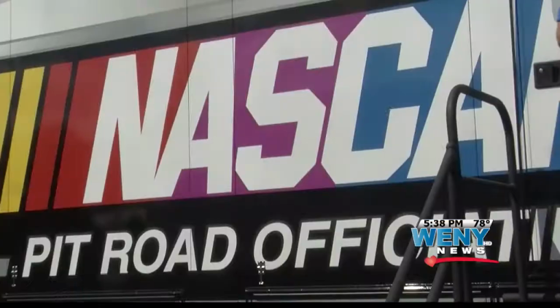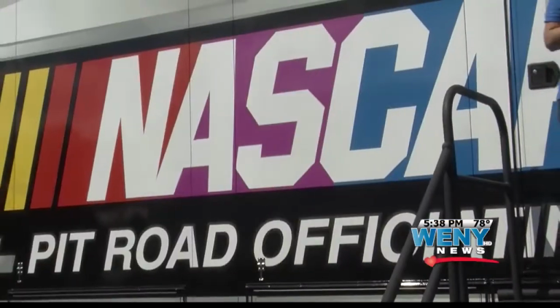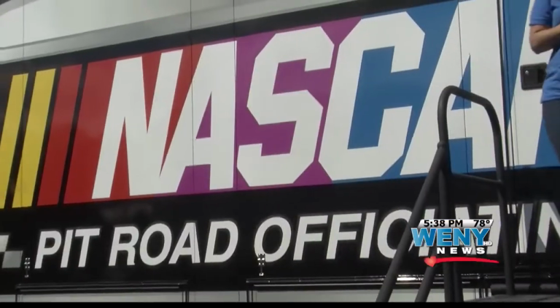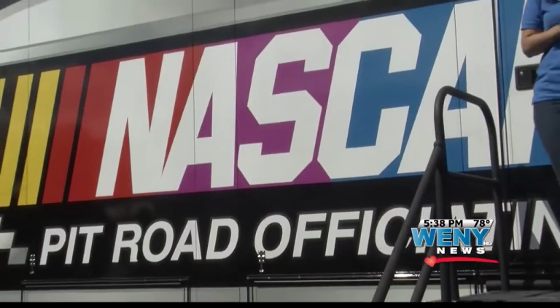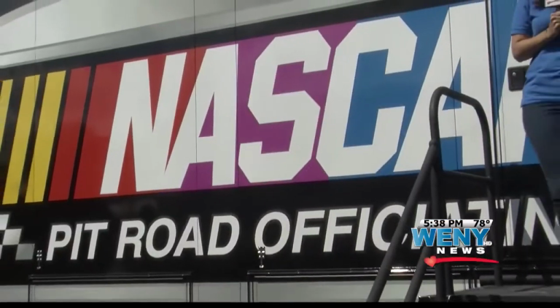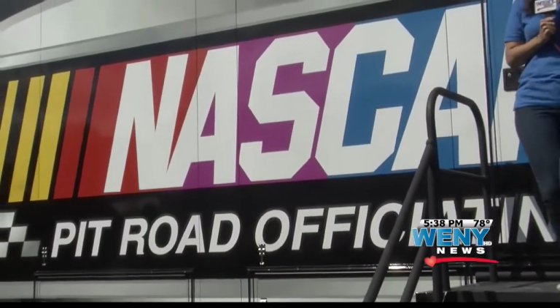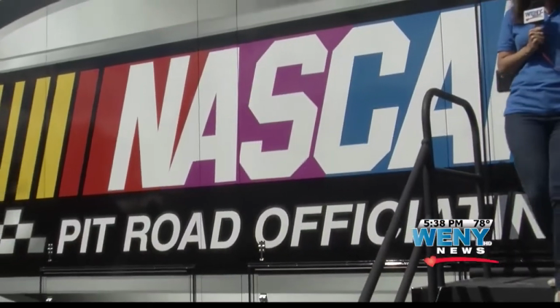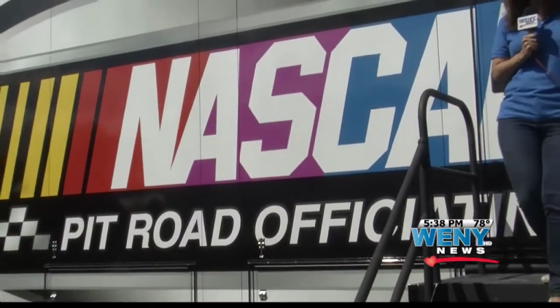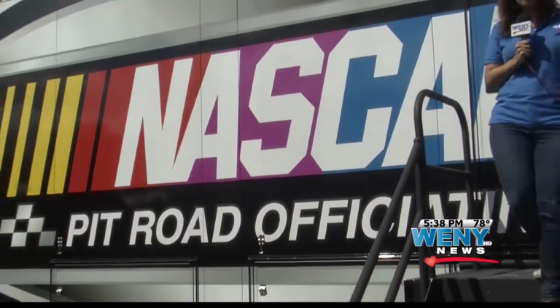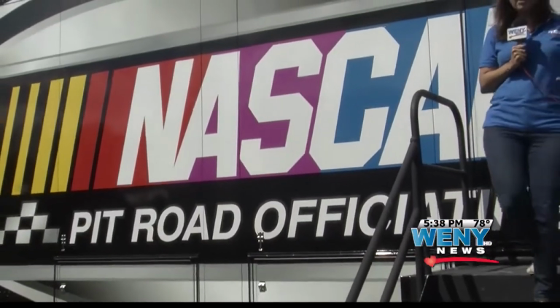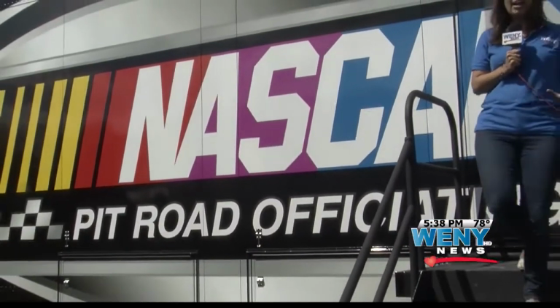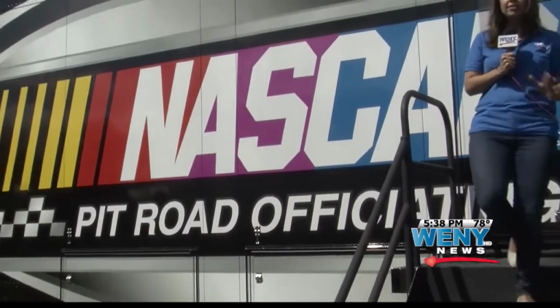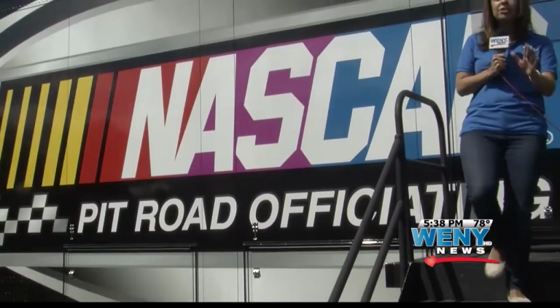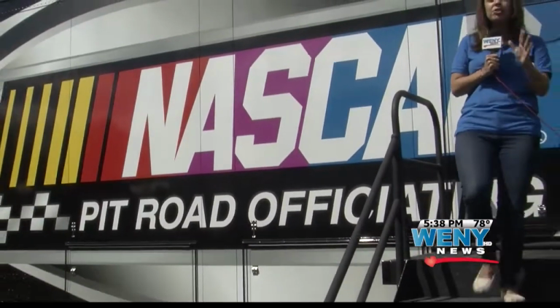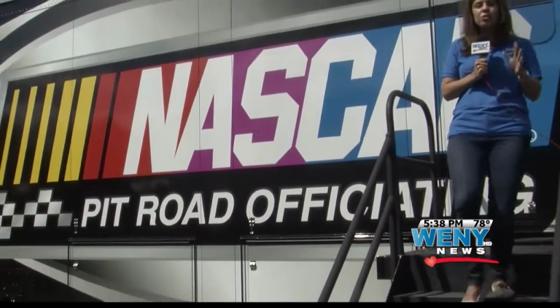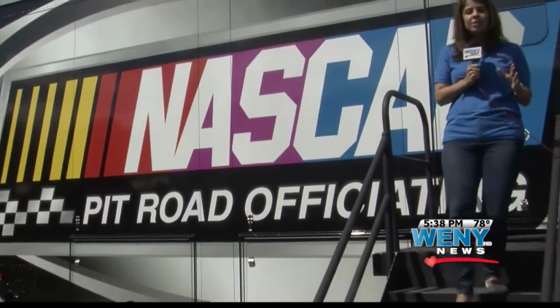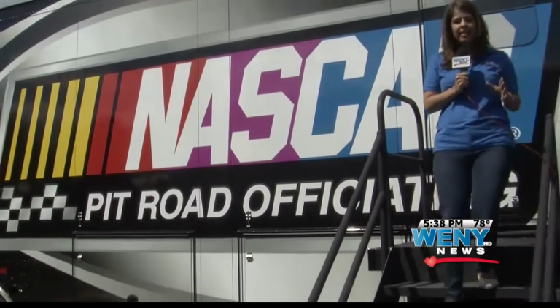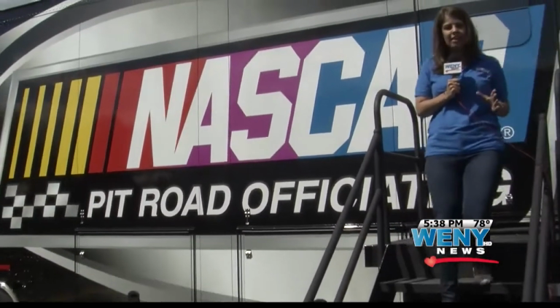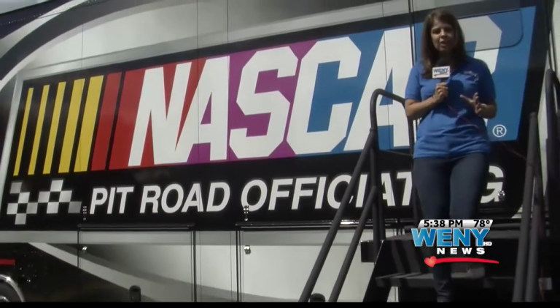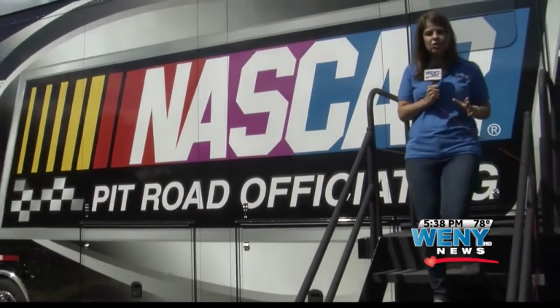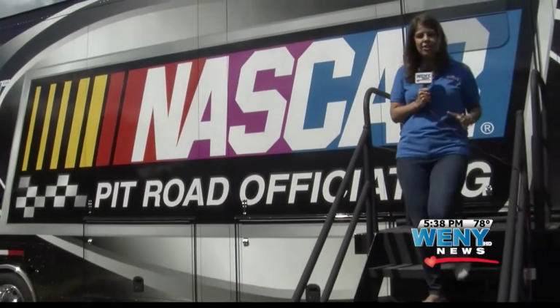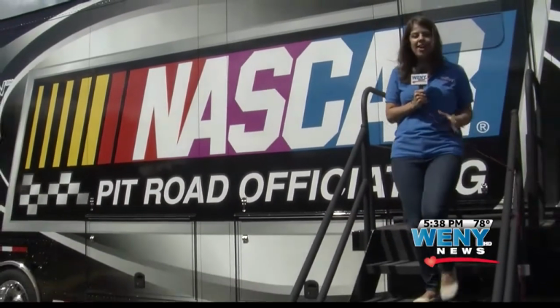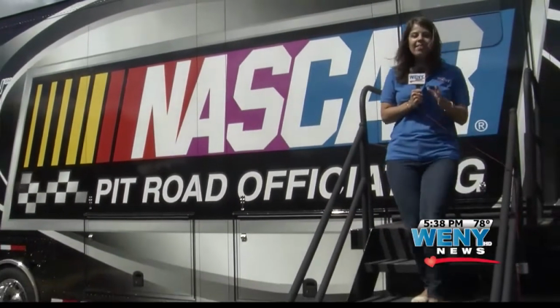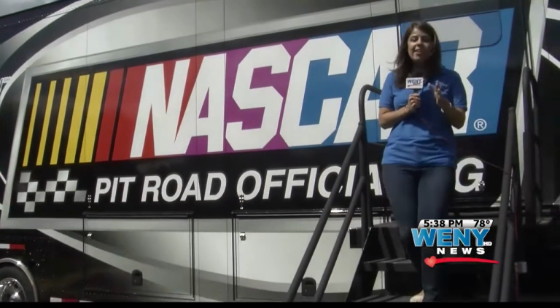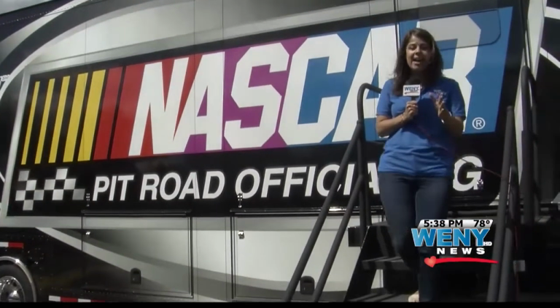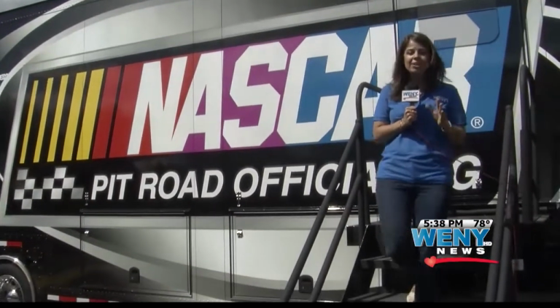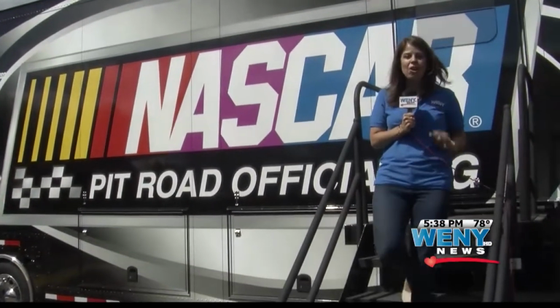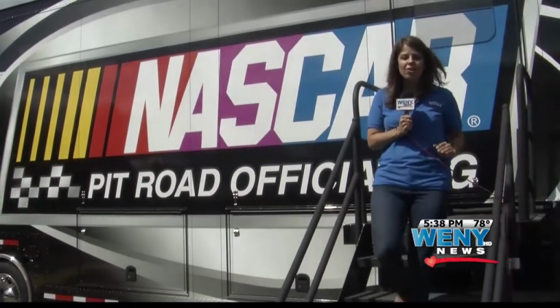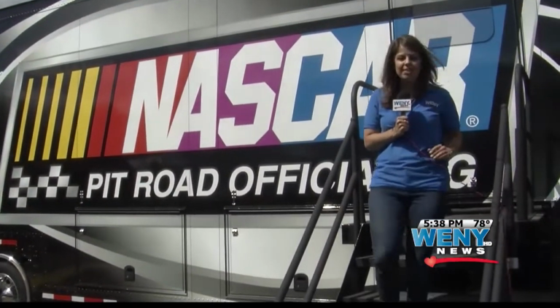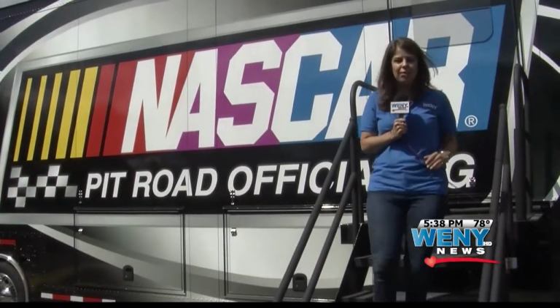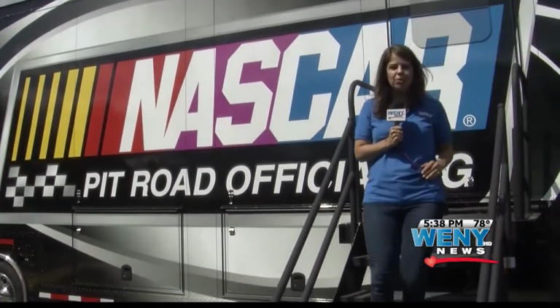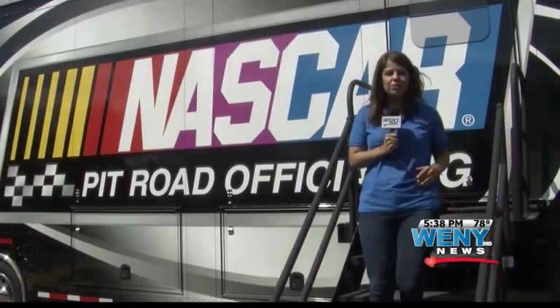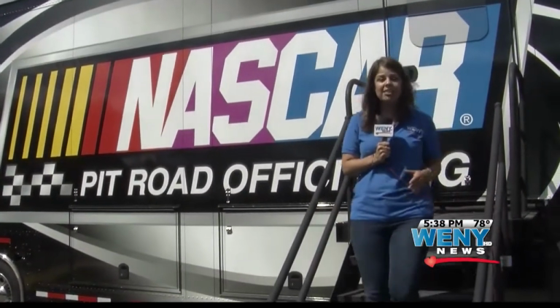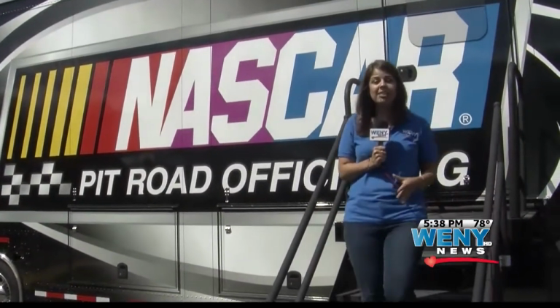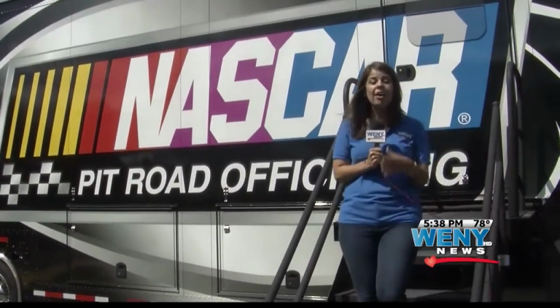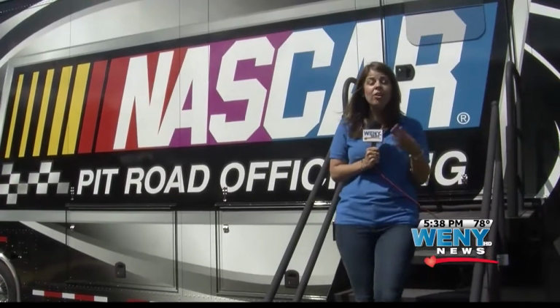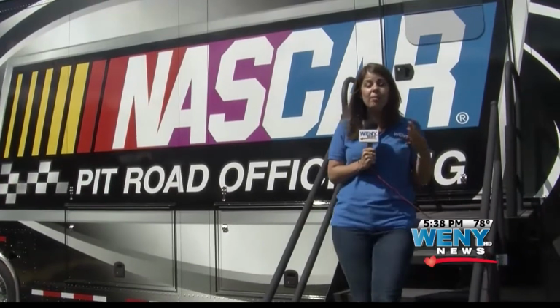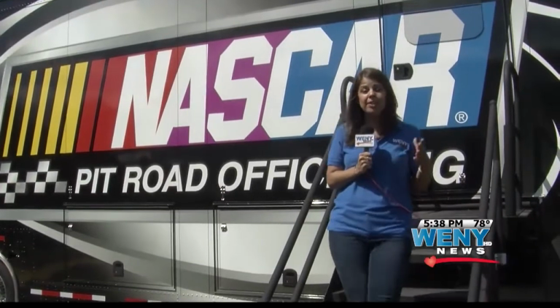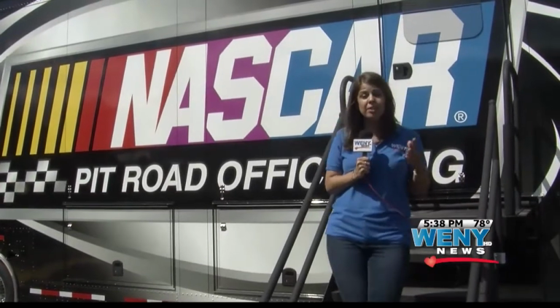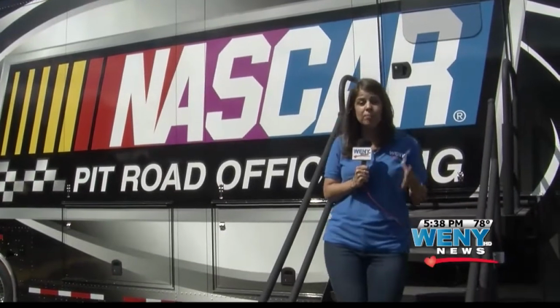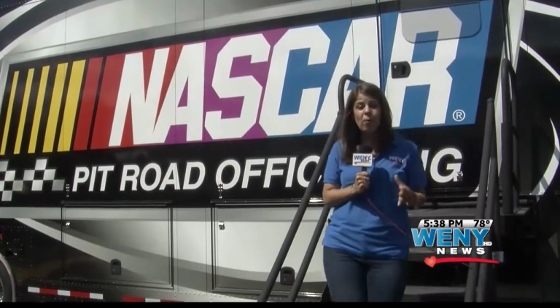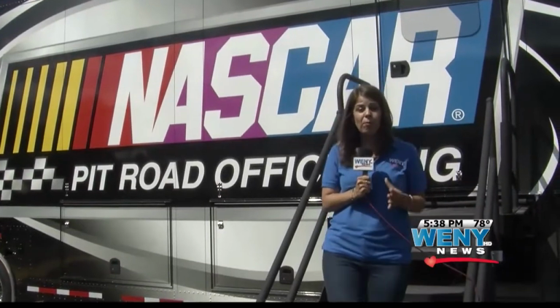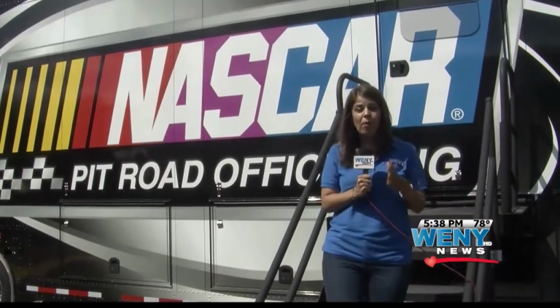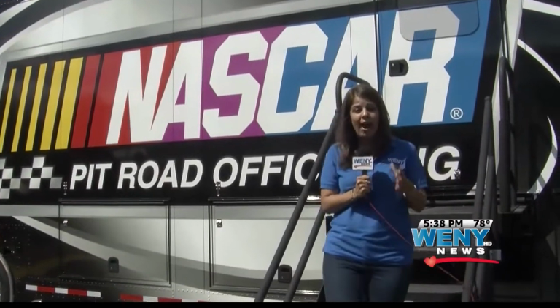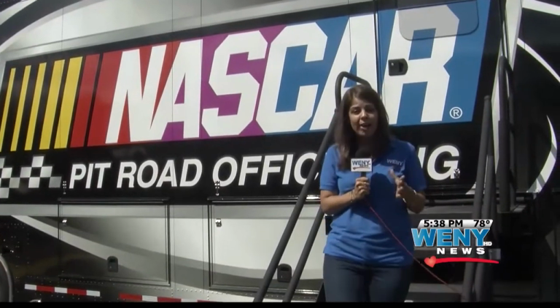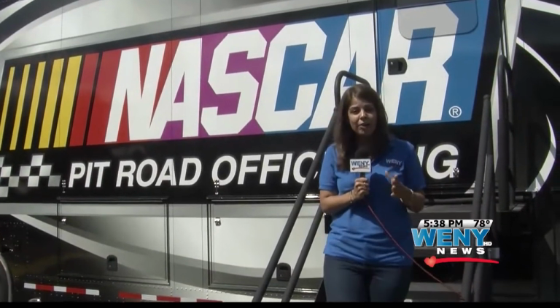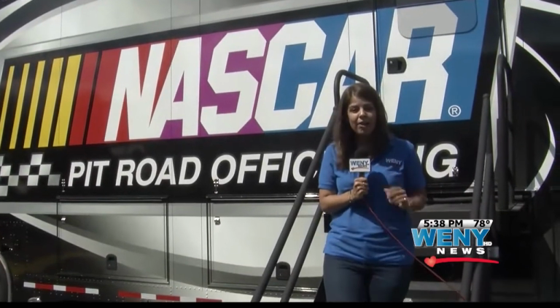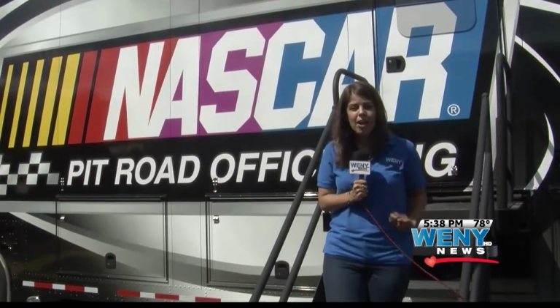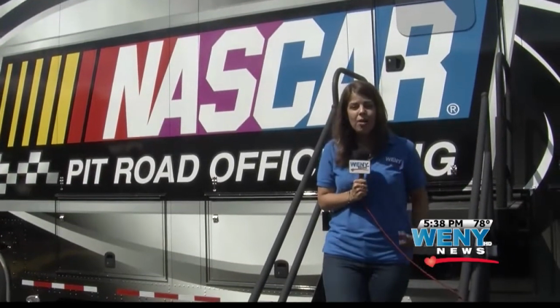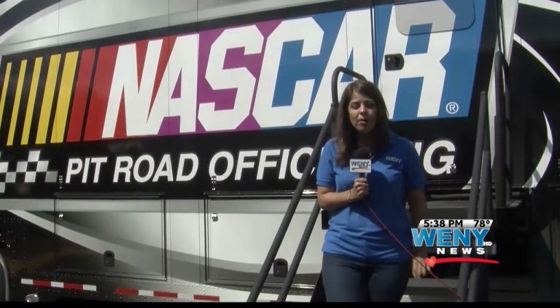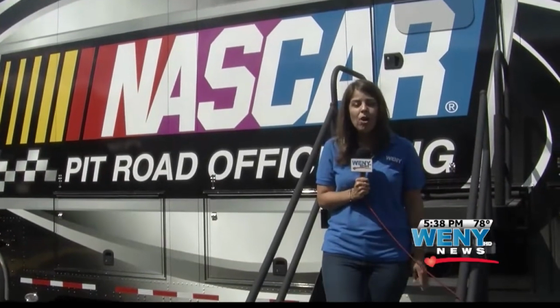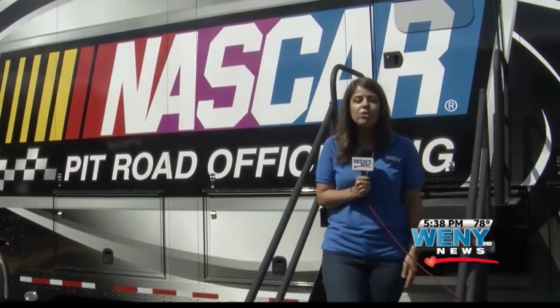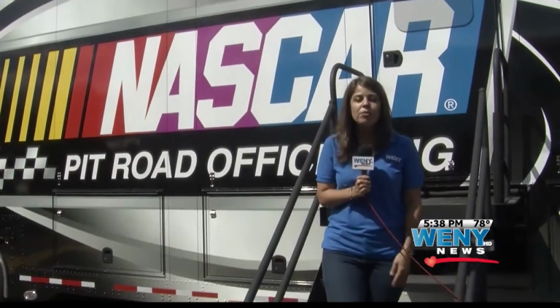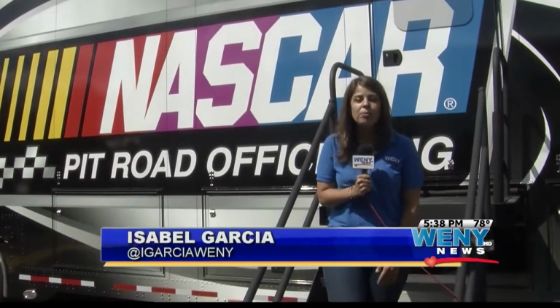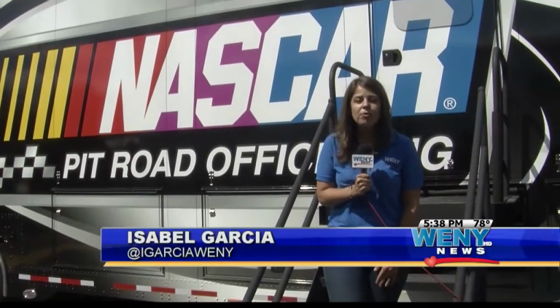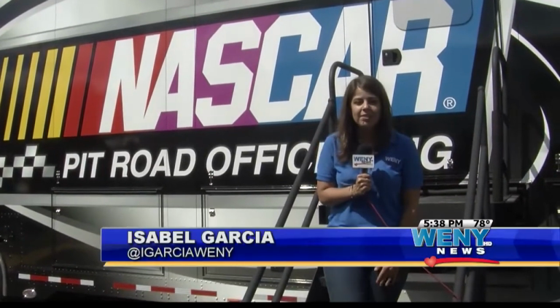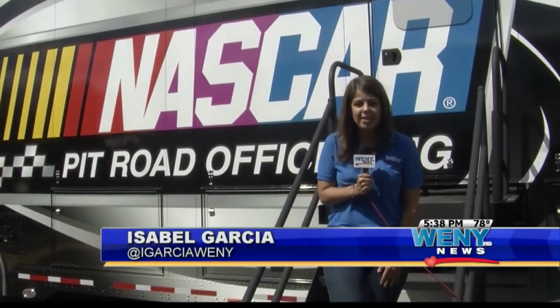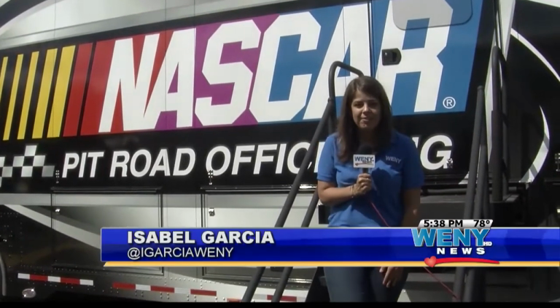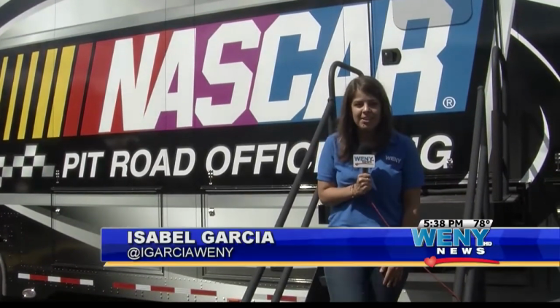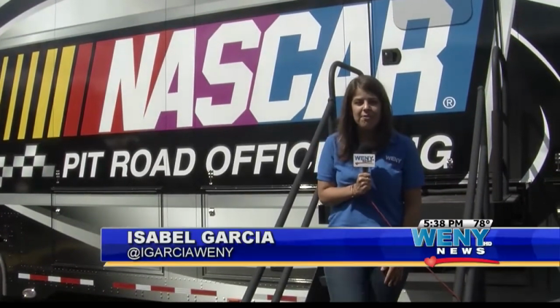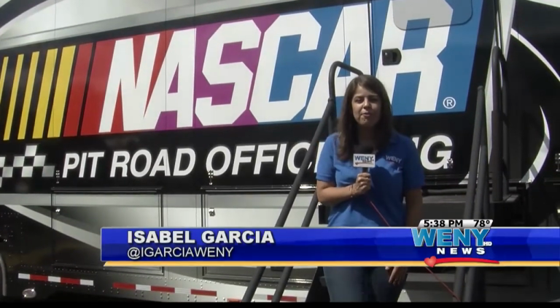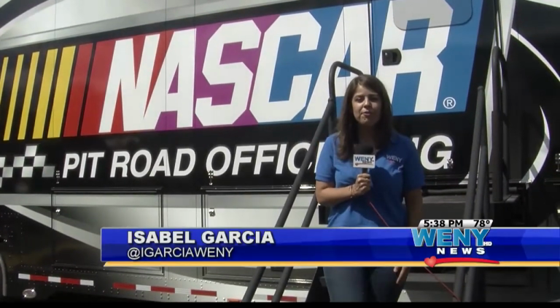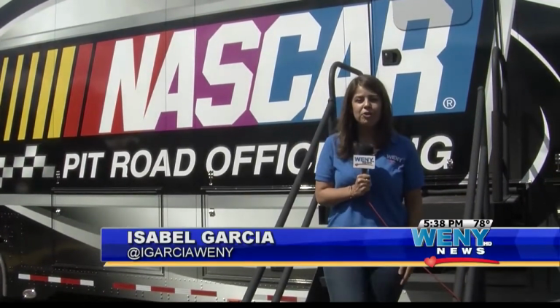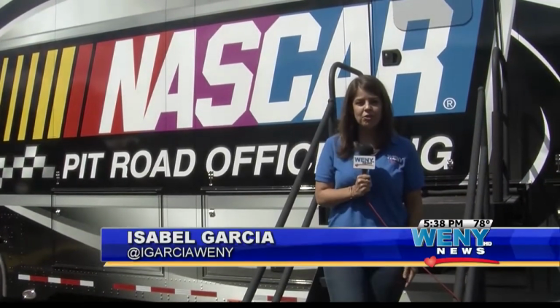Inside this truck houses new technology that NASCAR is now using to not only make the sport more accurate, but also improve the safety of officials.